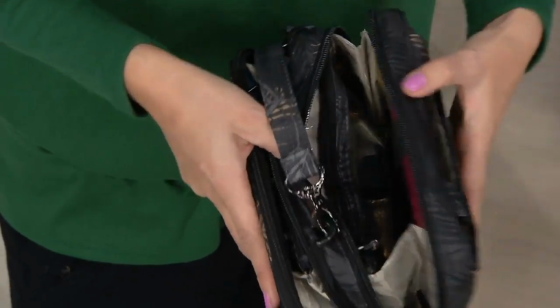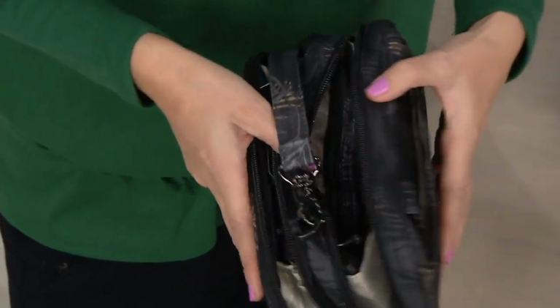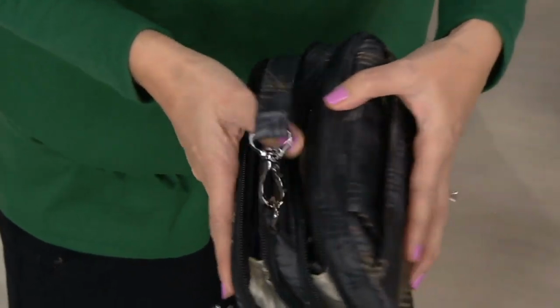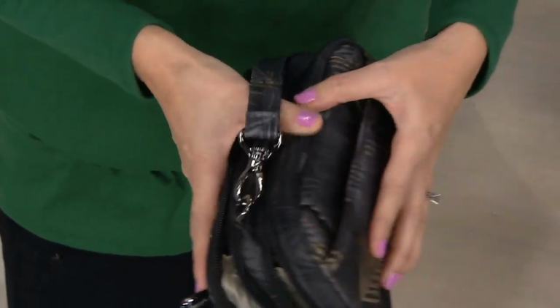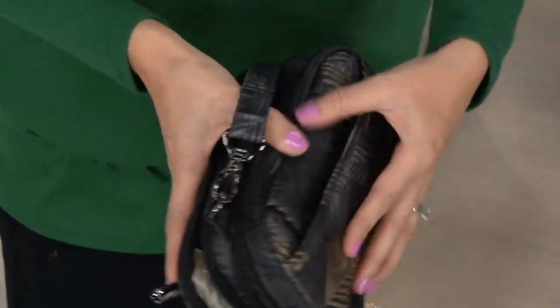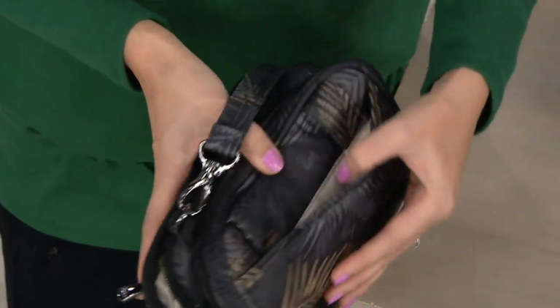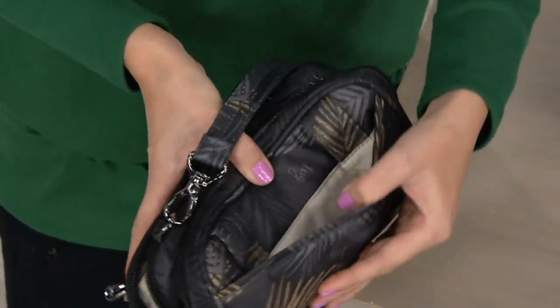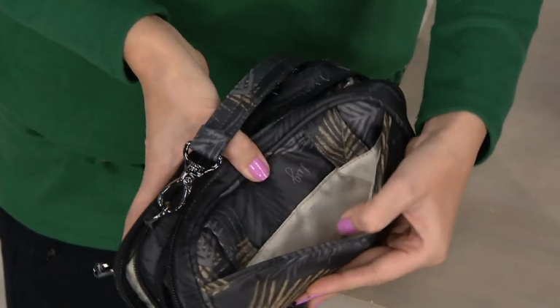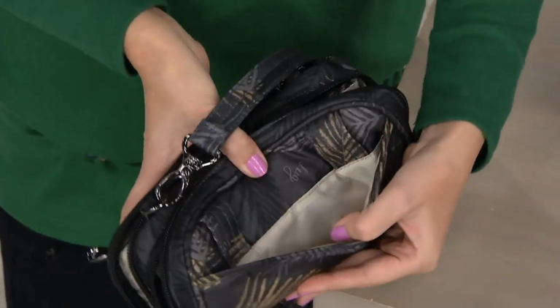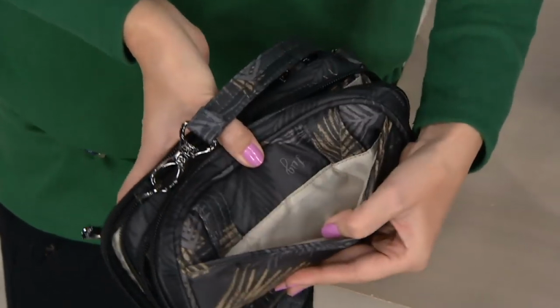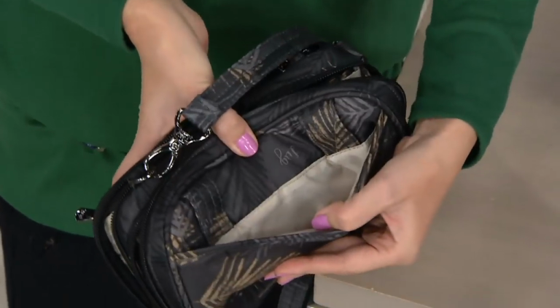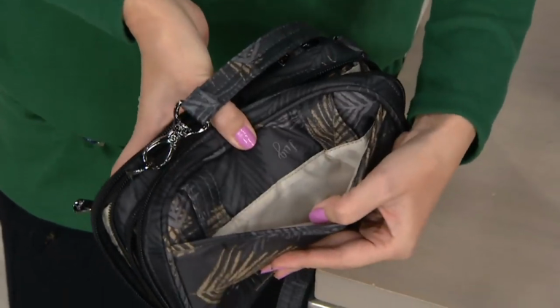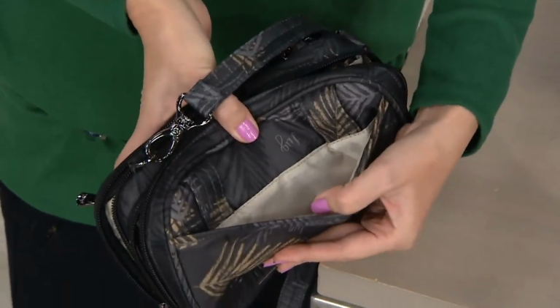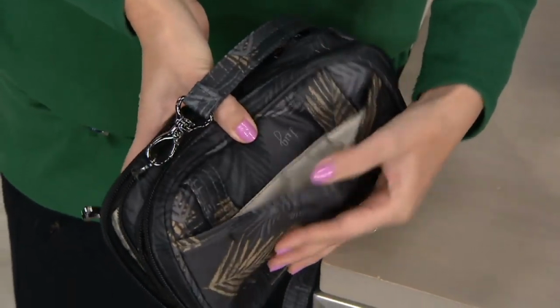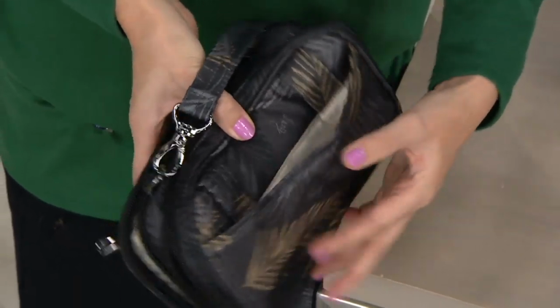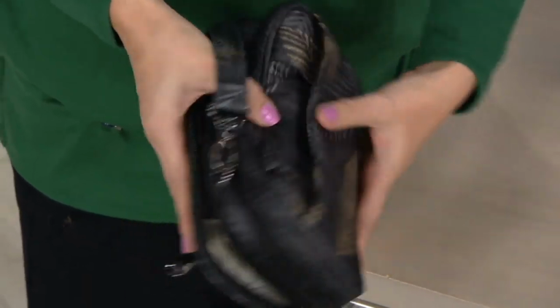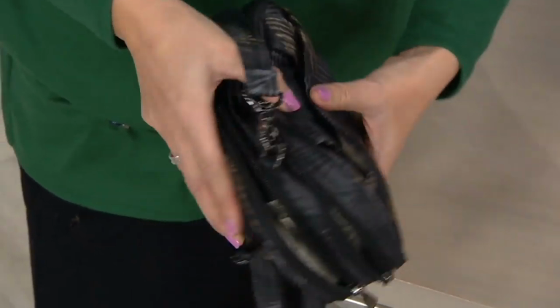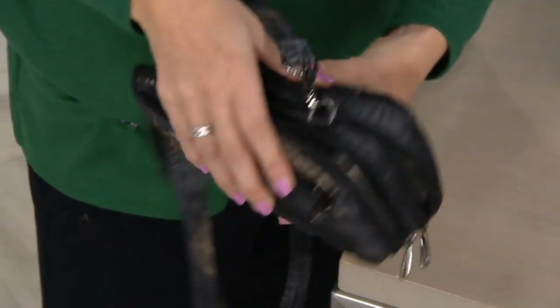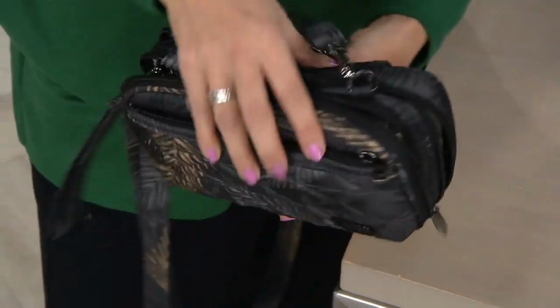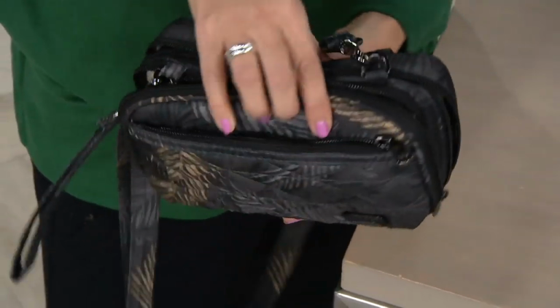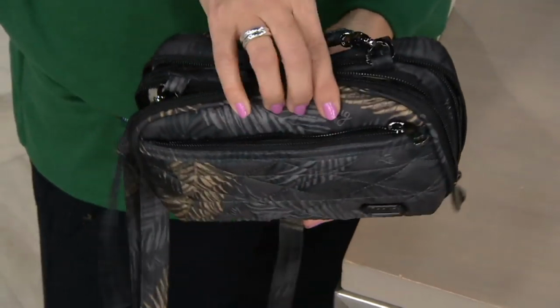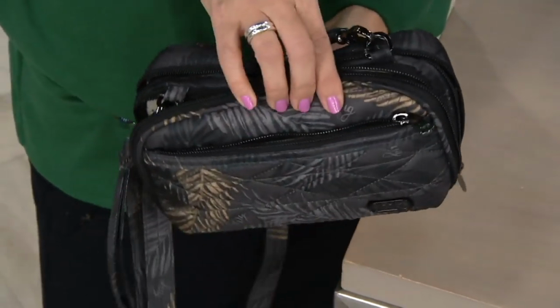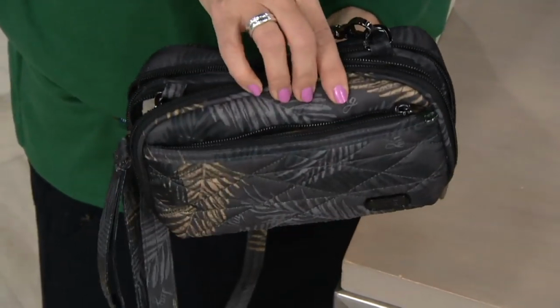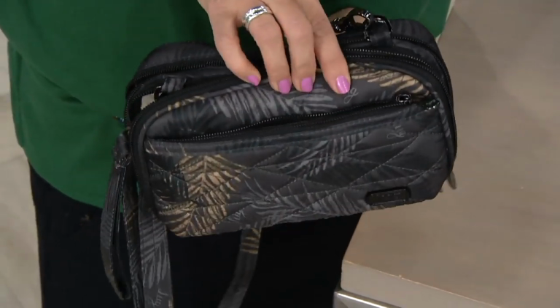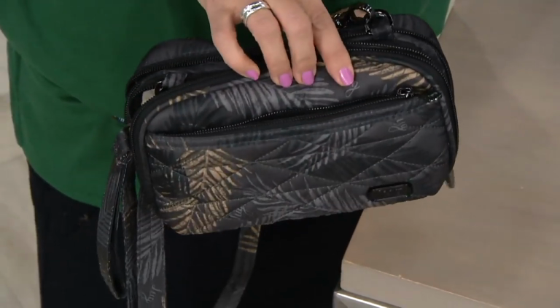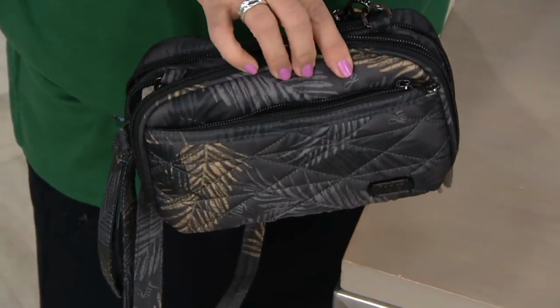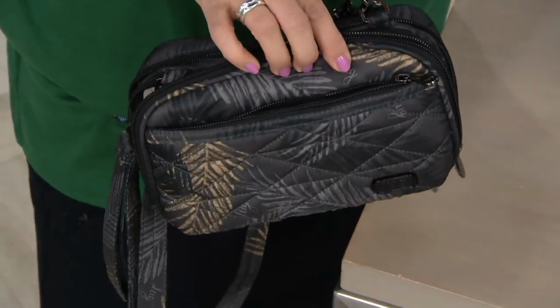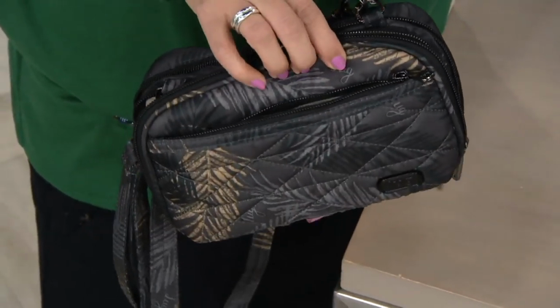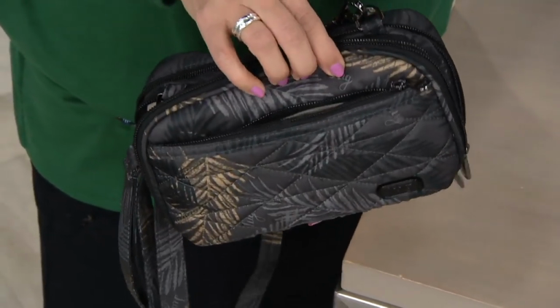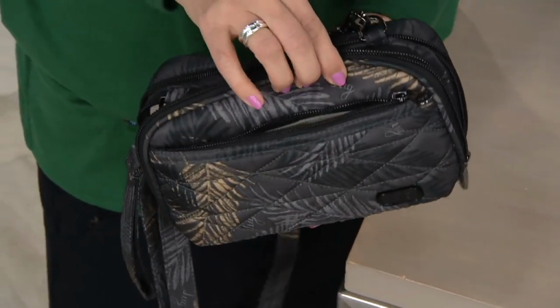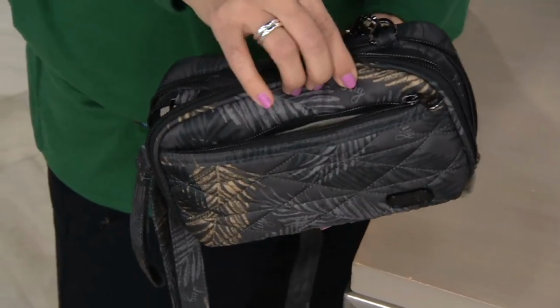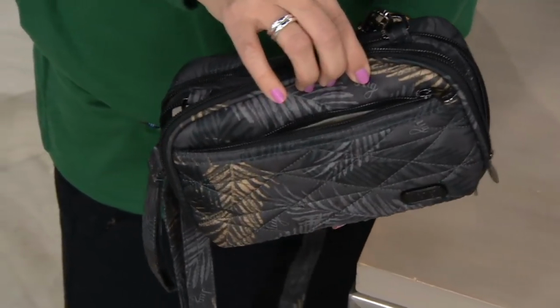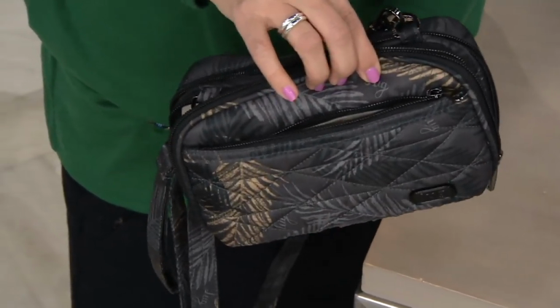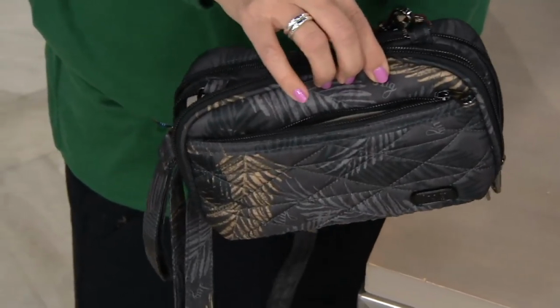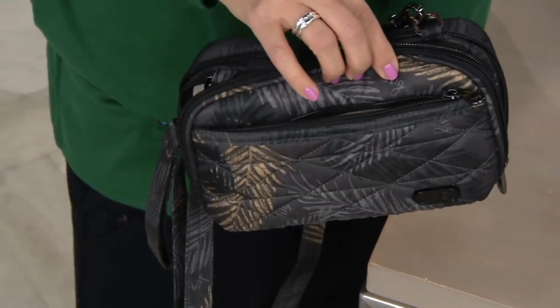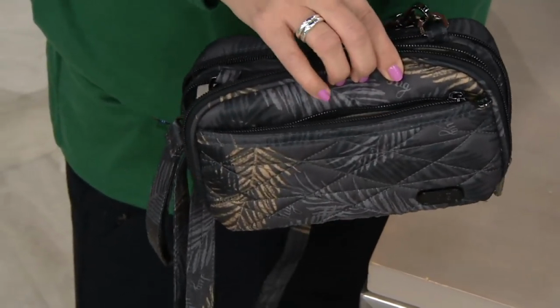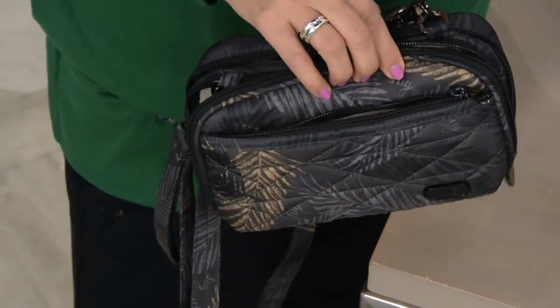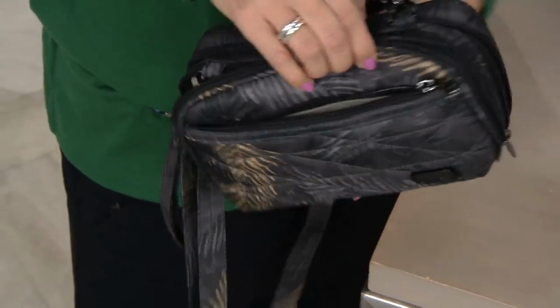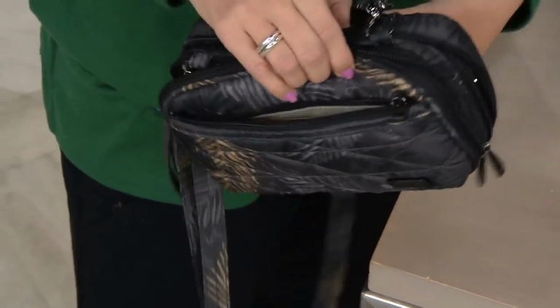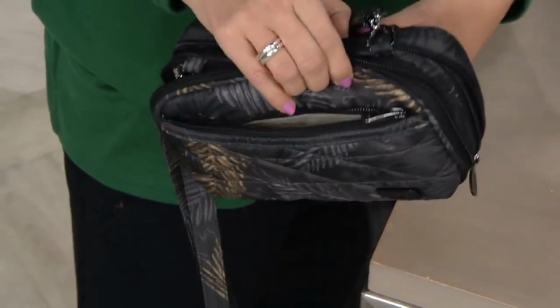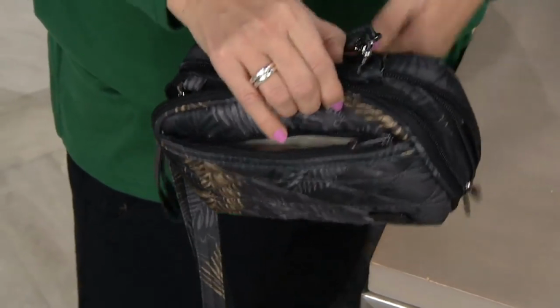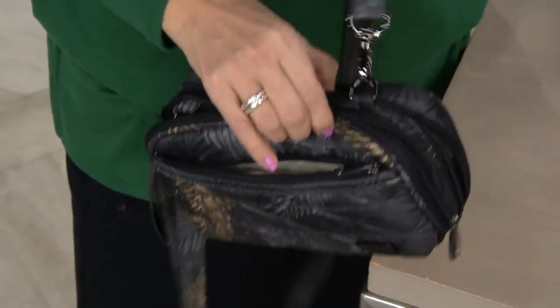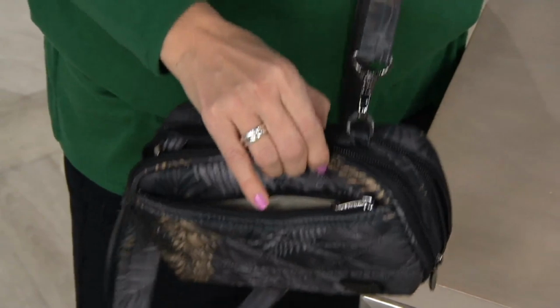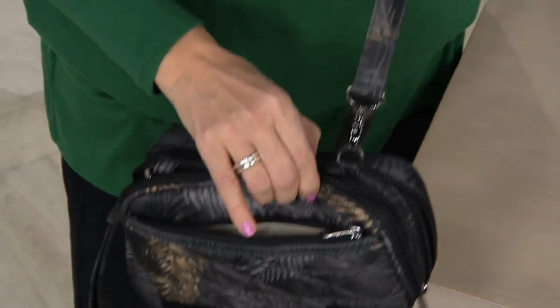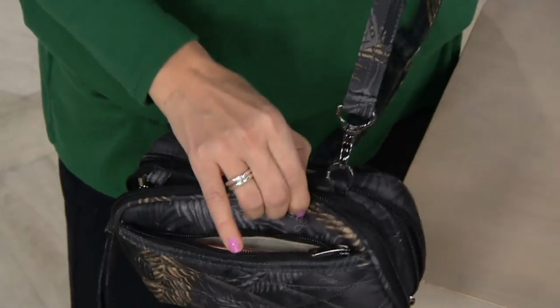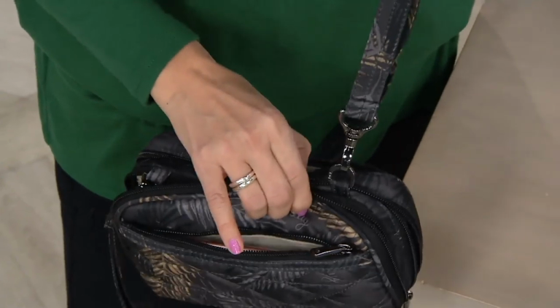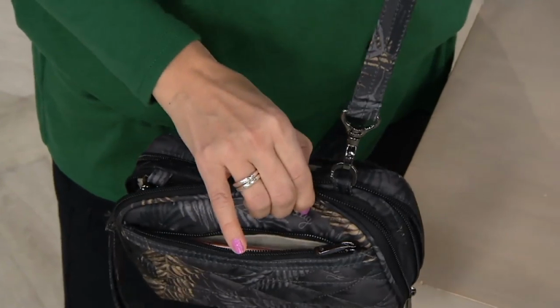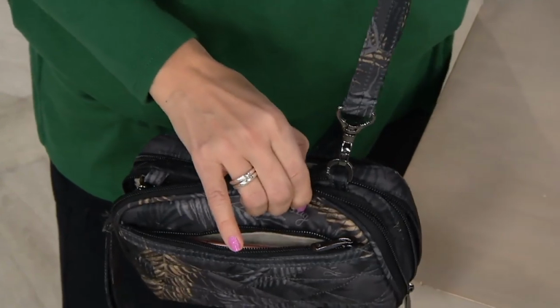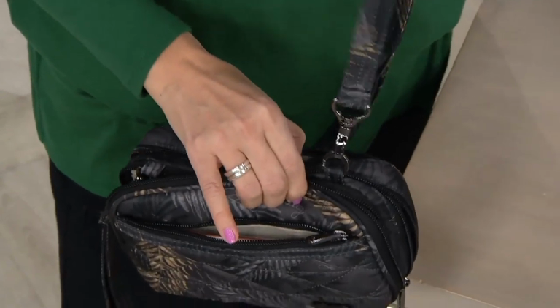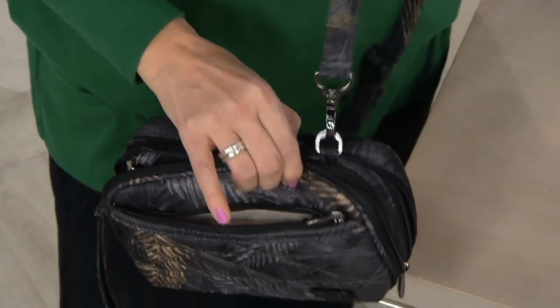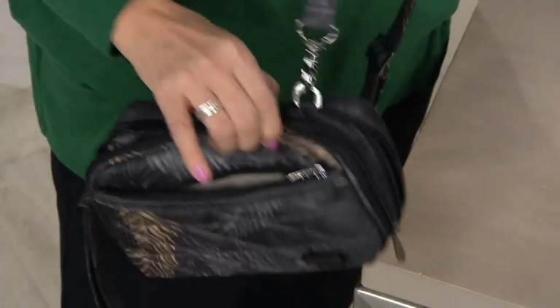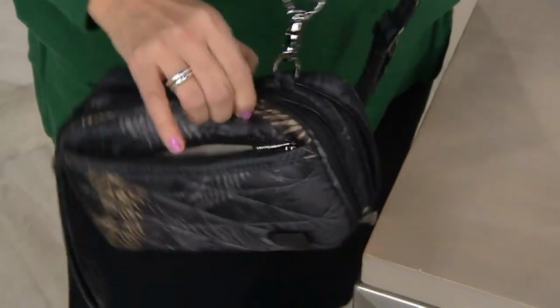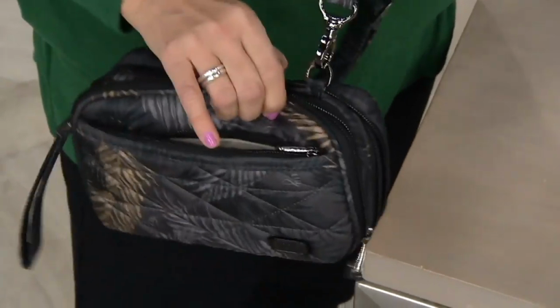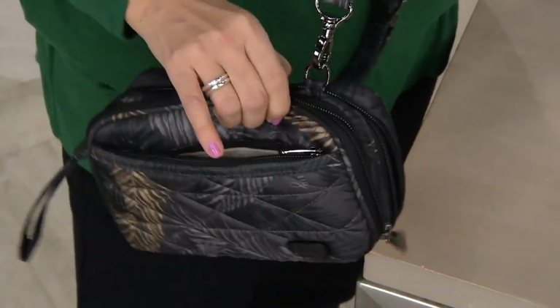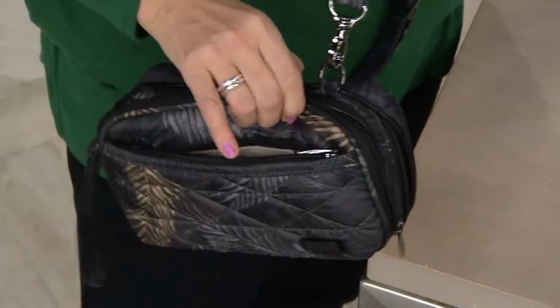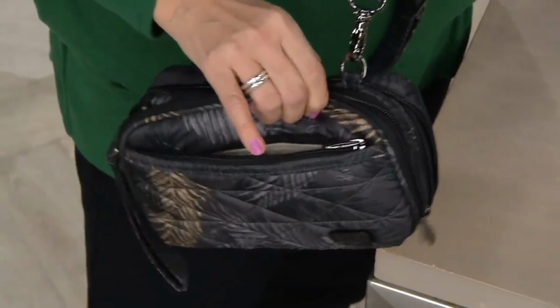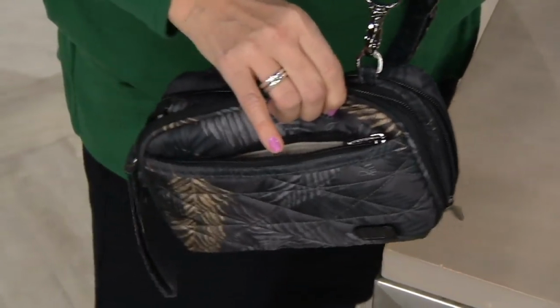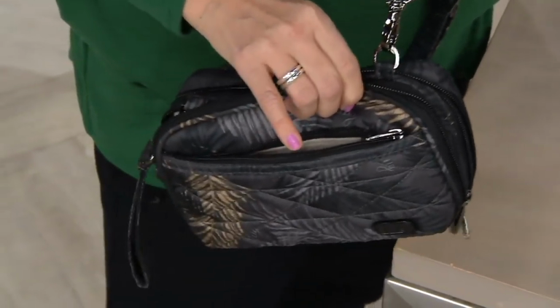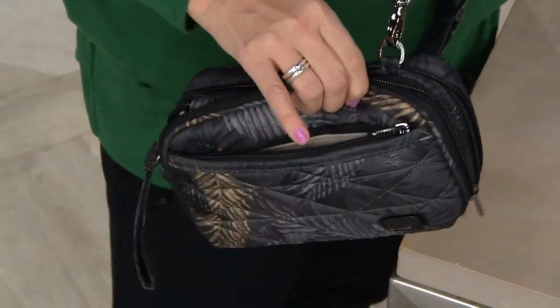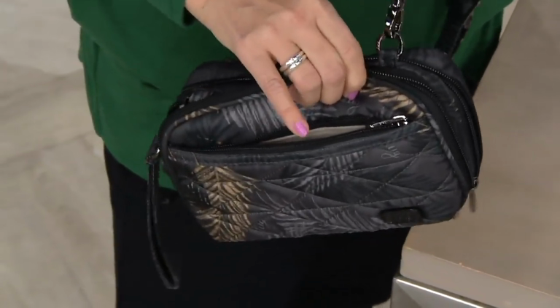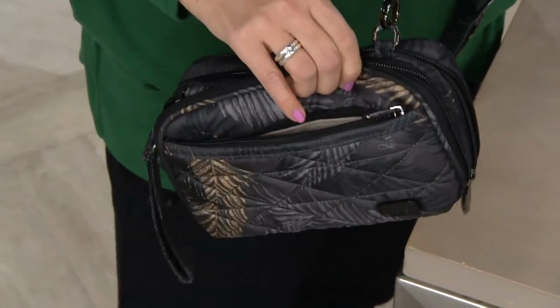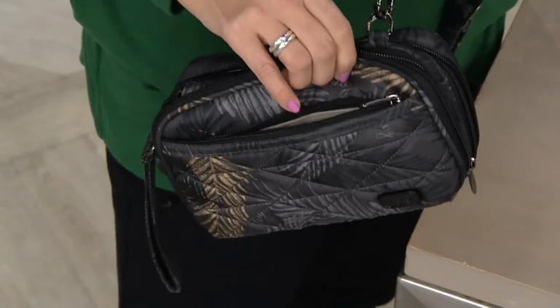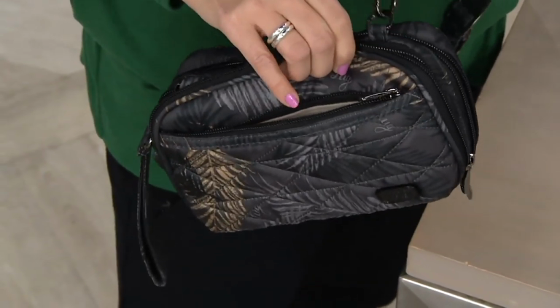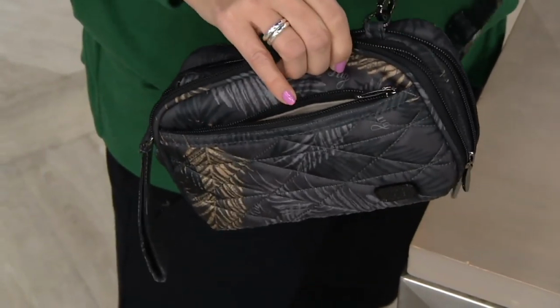My mom always has that extra pouch with her cosmetics in it, then she has her wallet. This way it's all in one. You can take off the crossbody strap and just dump this in your purse and away you go. Whenever you need that little small handy essentials bag, just grab this, pop on the crossbody strap, and away you go.